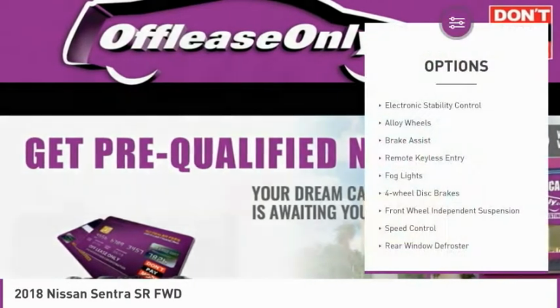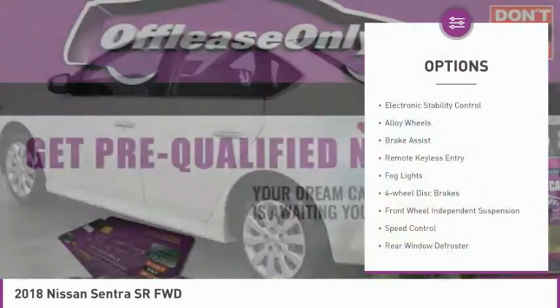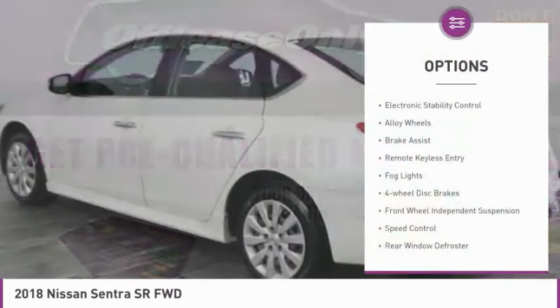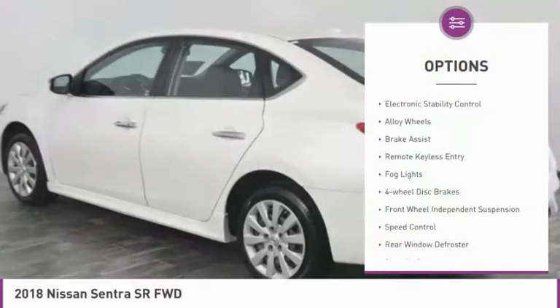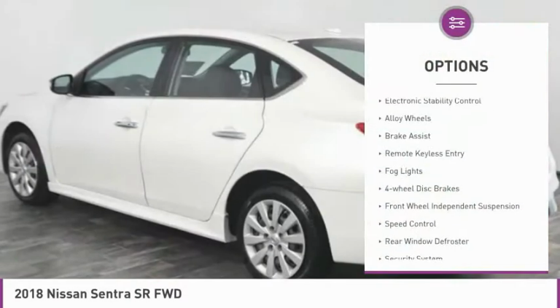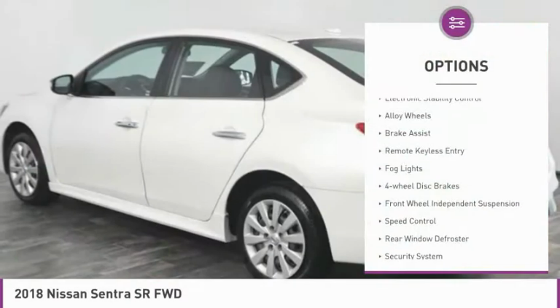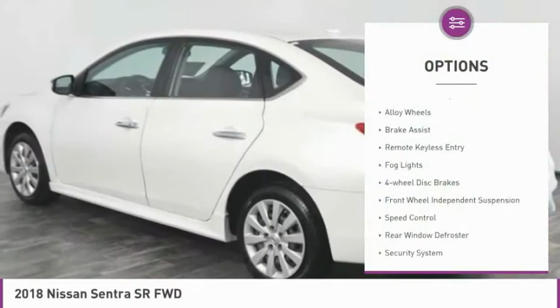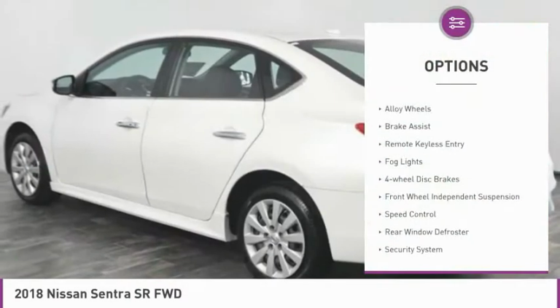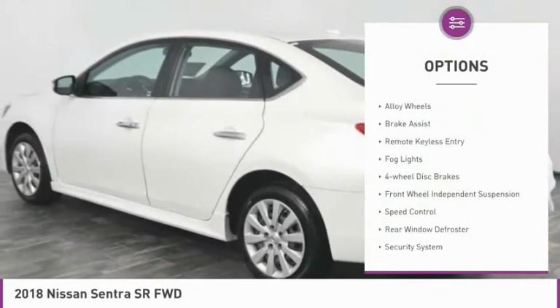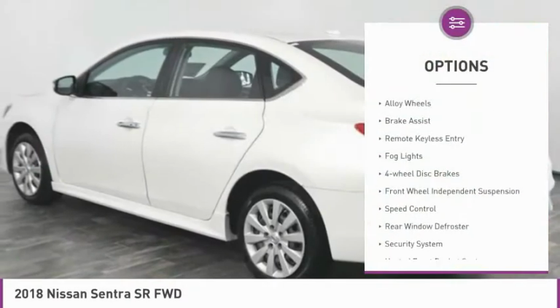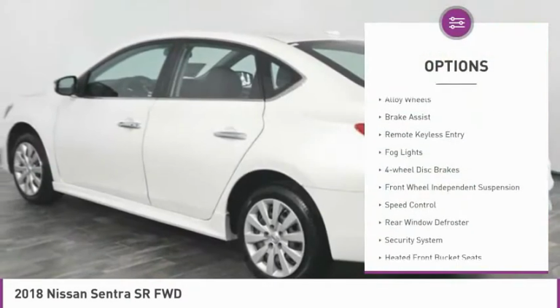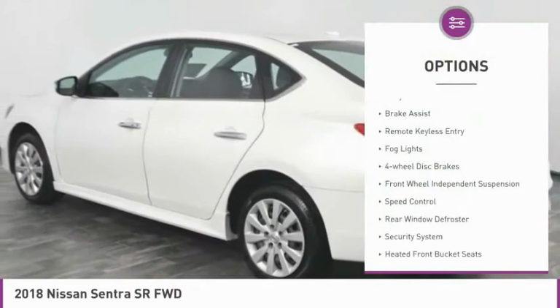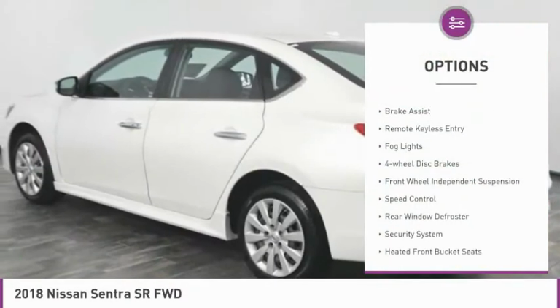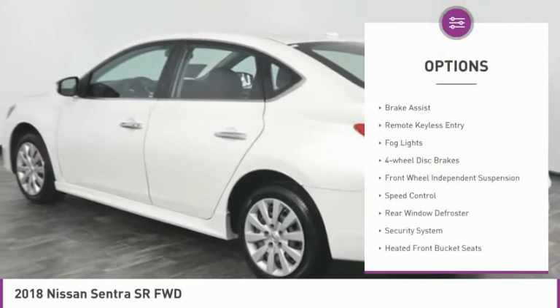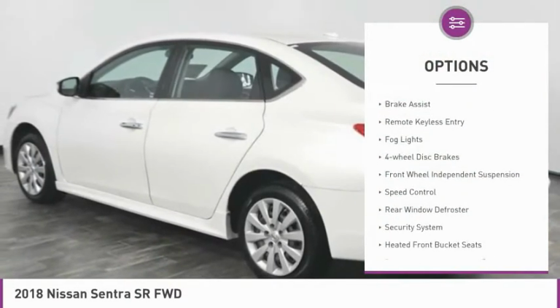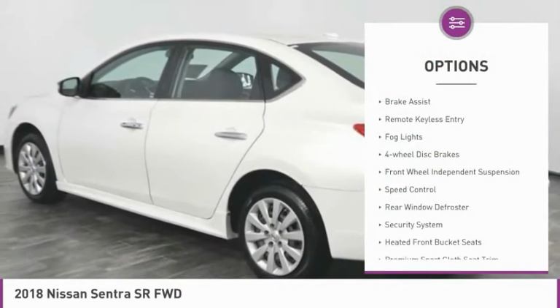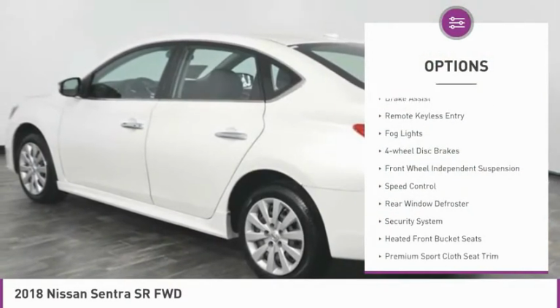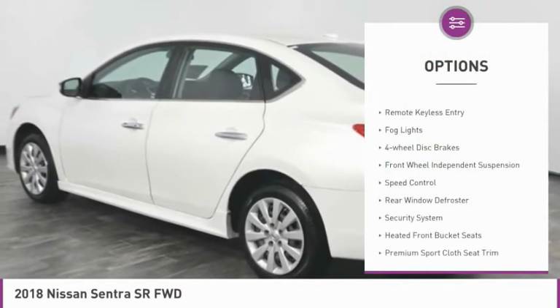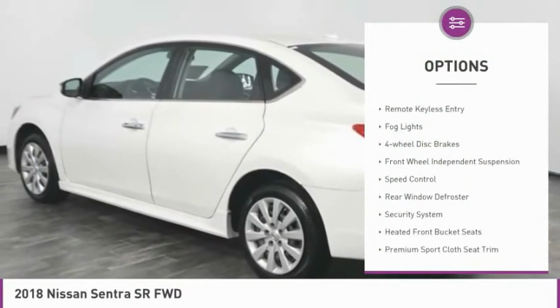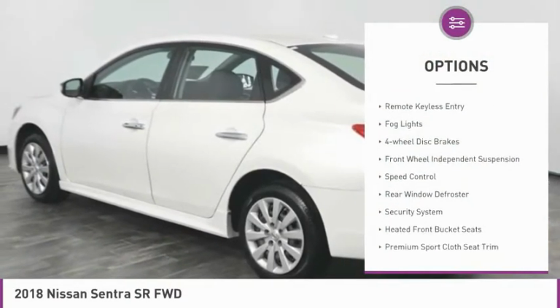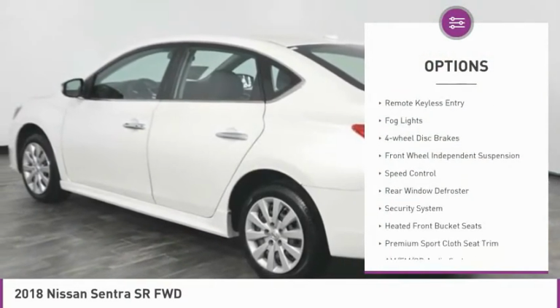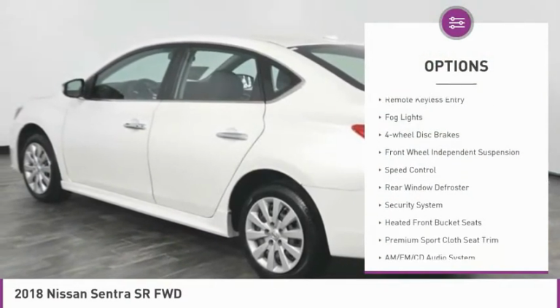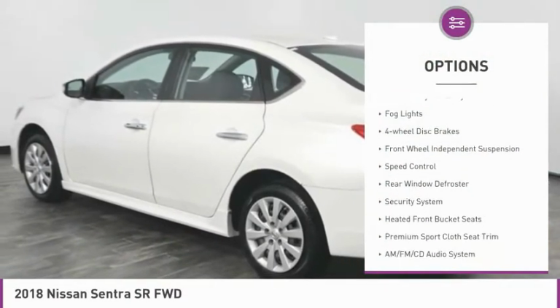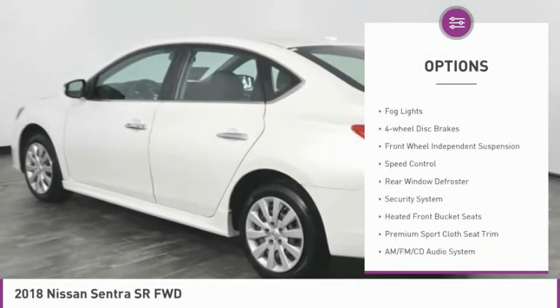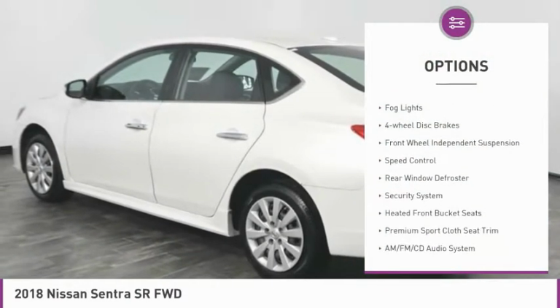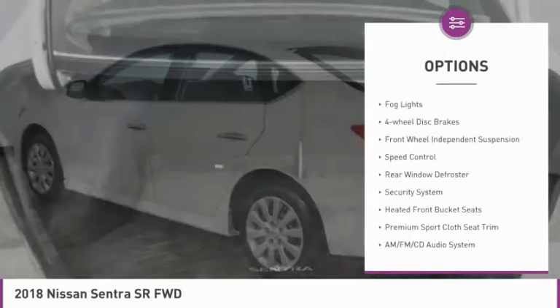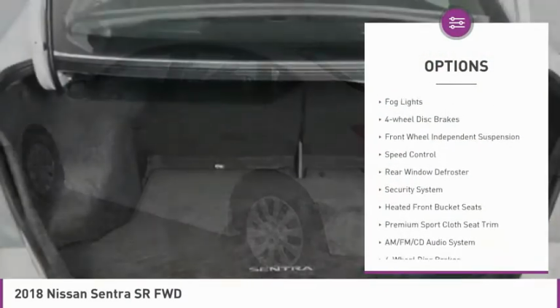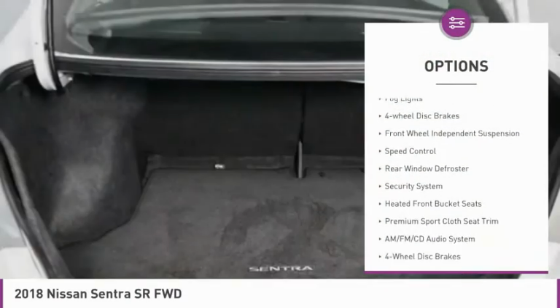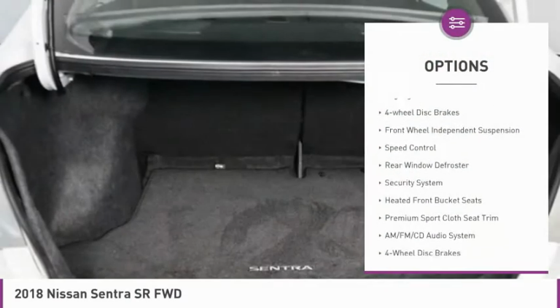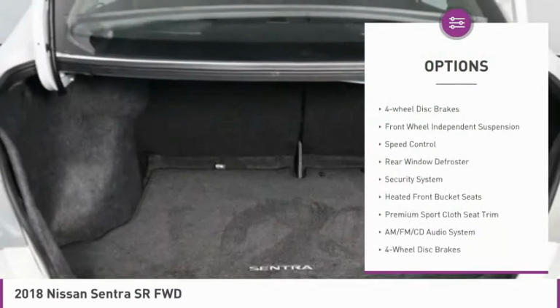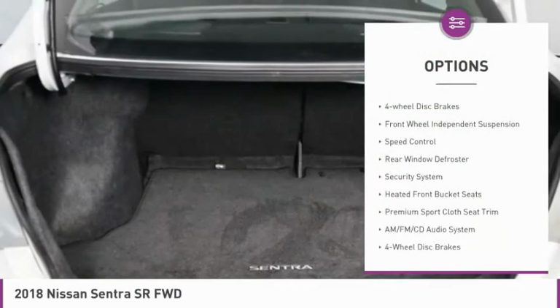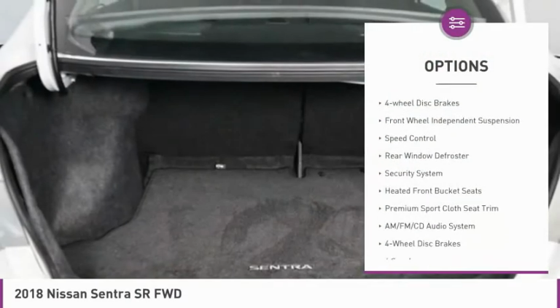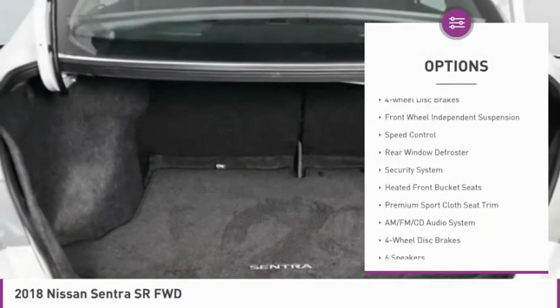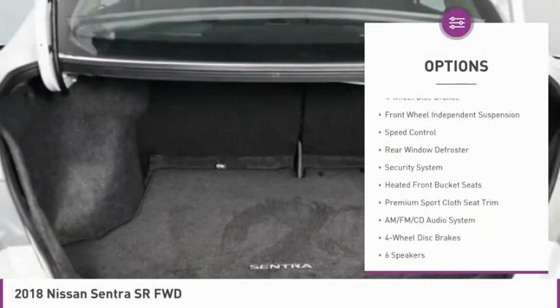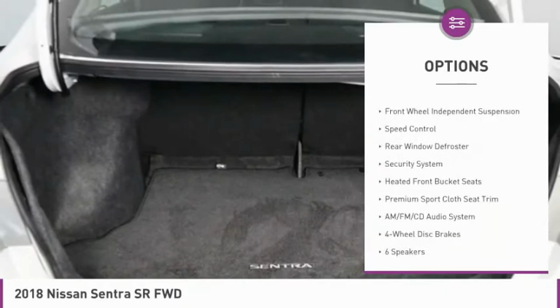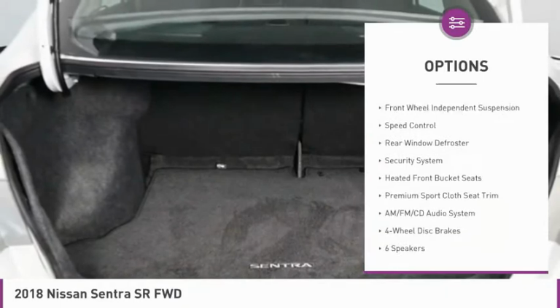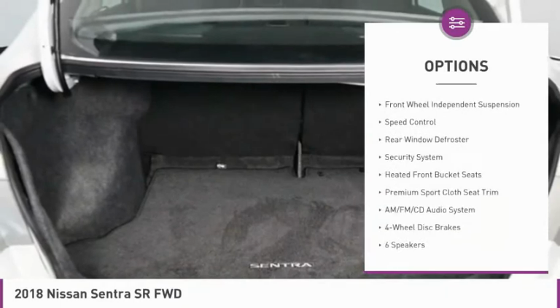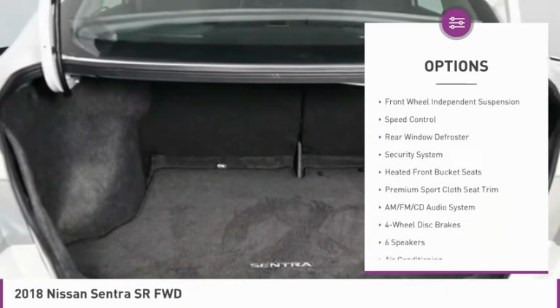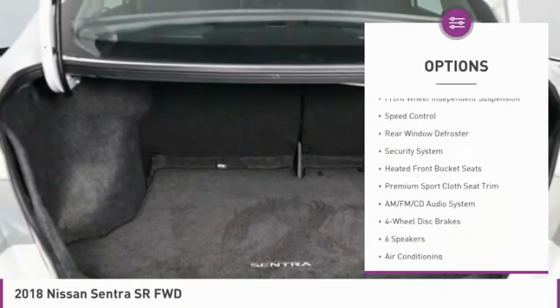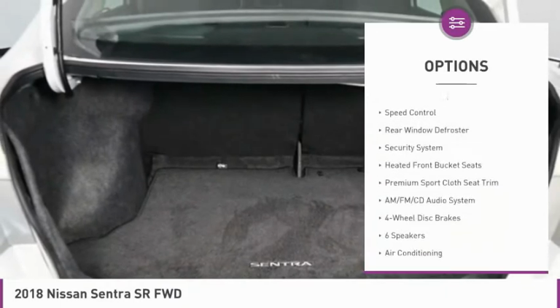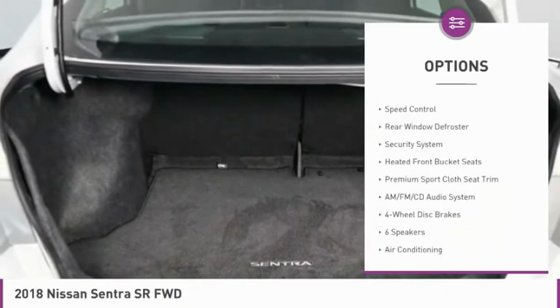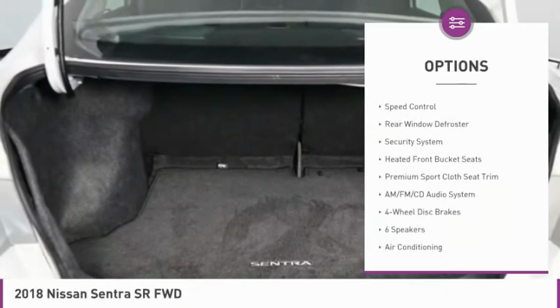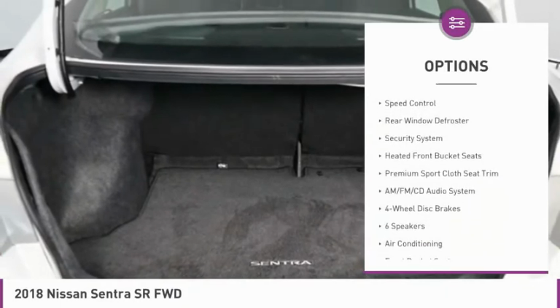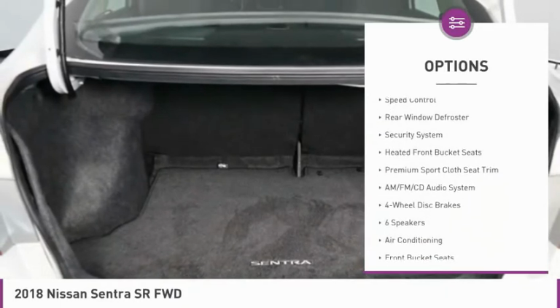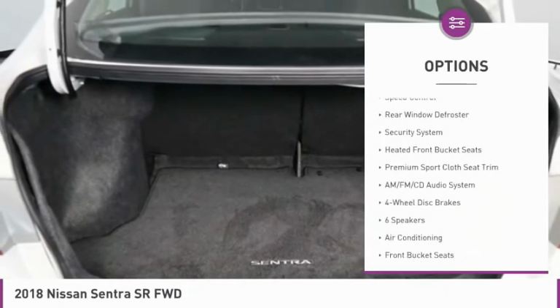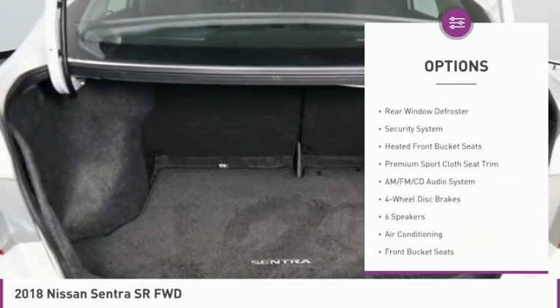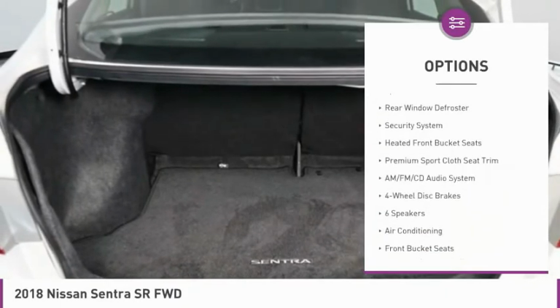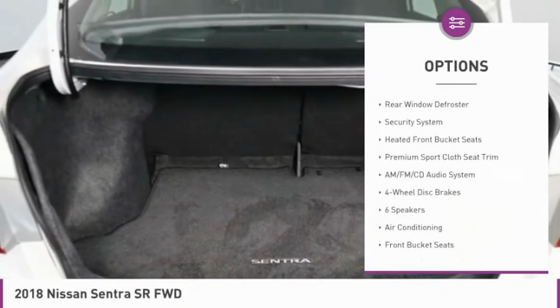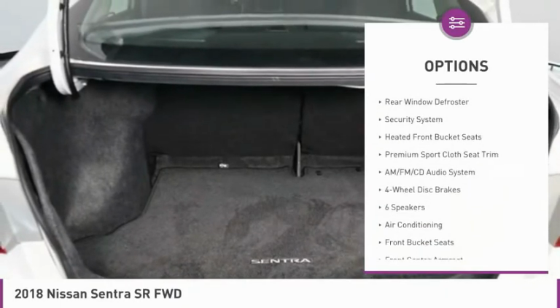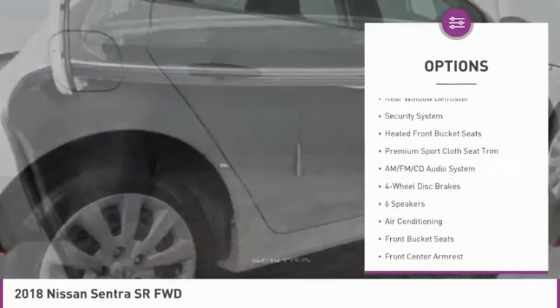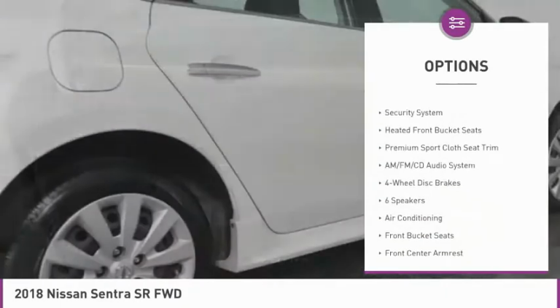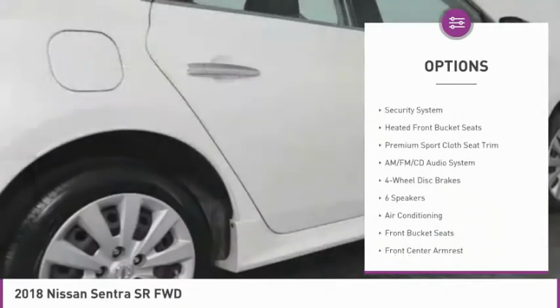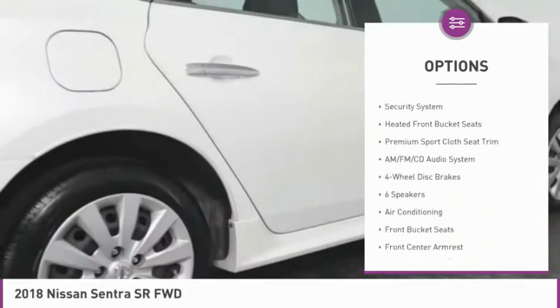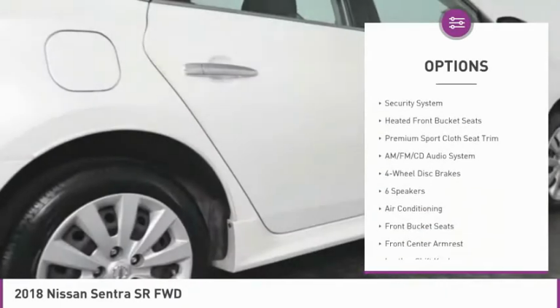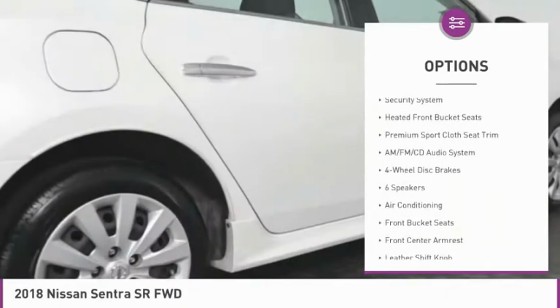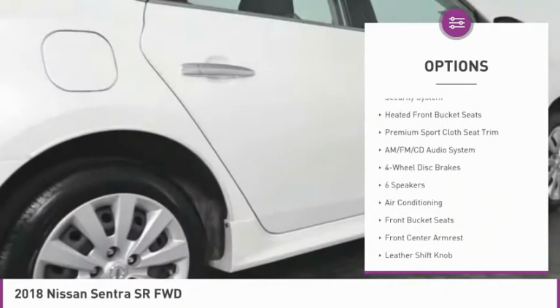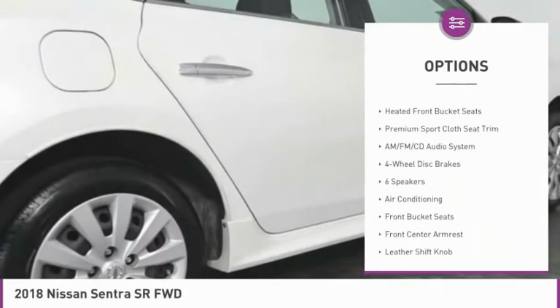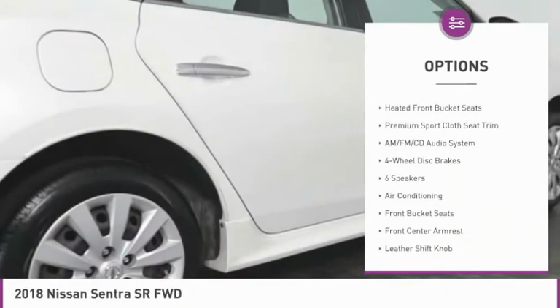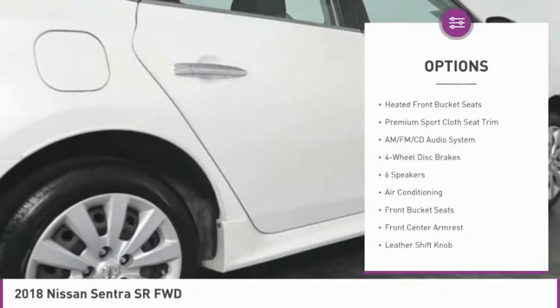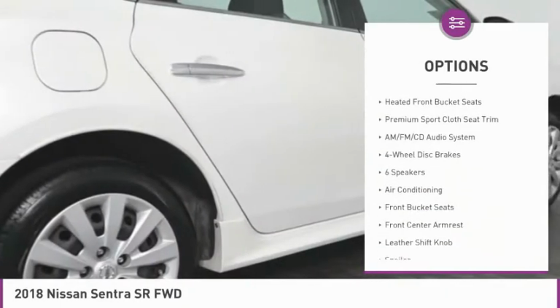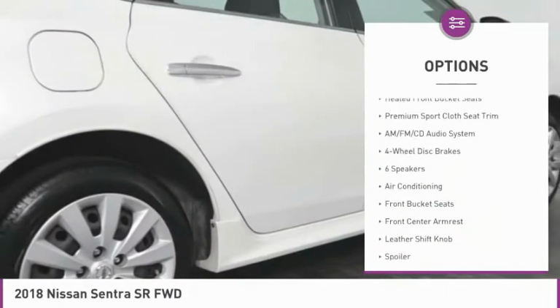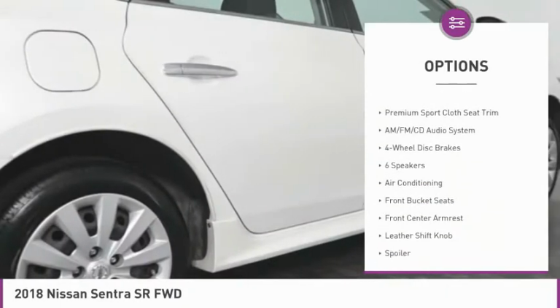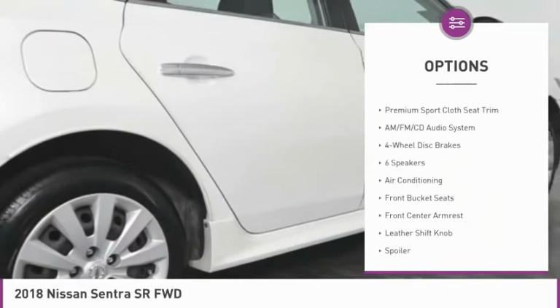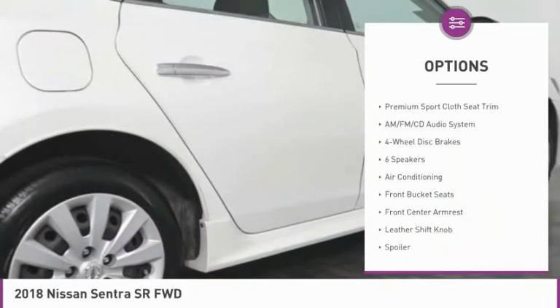Here are some of this vehicle's great options: electronic stability control, alloy wheels, brake assist, remote keyless entry, fog lights, and four-wheel disc brakes.